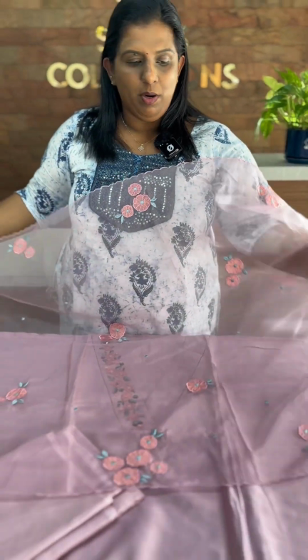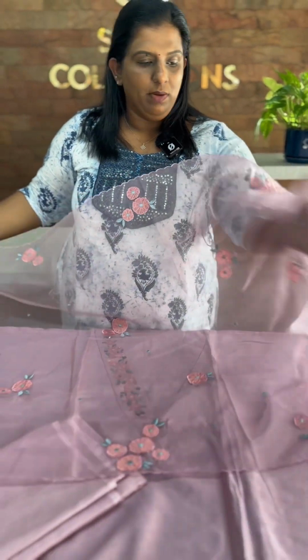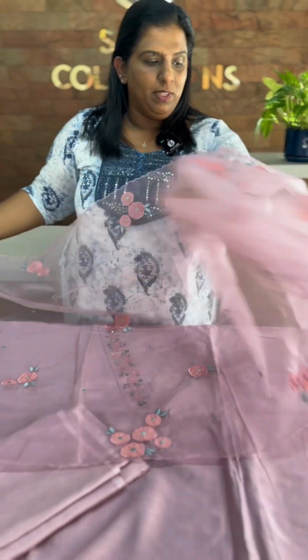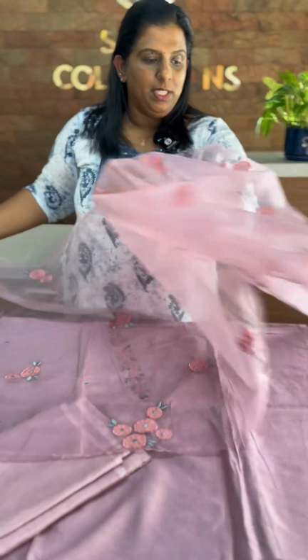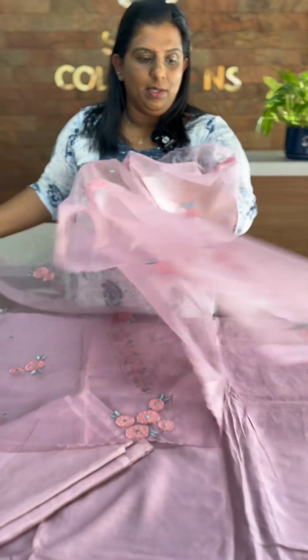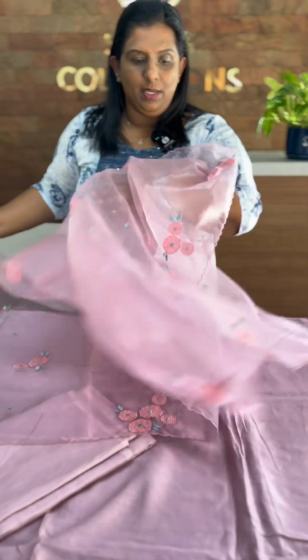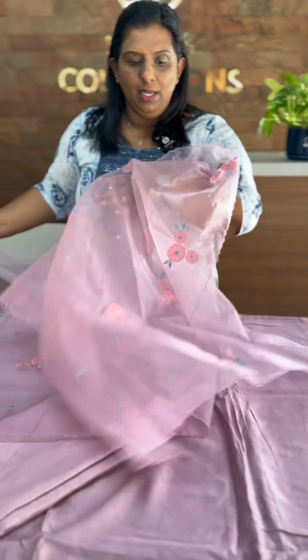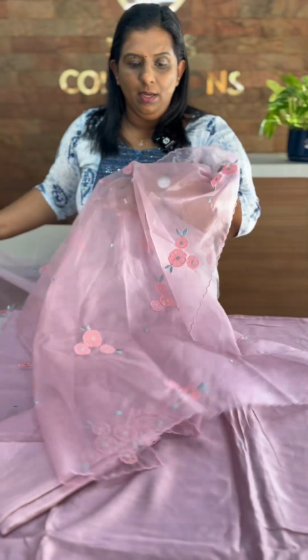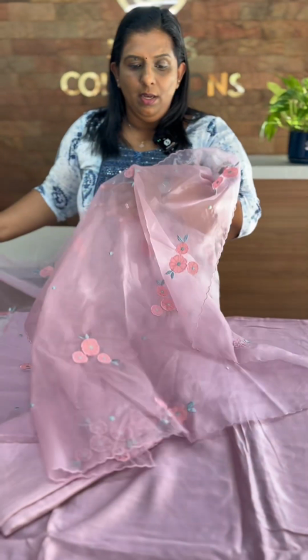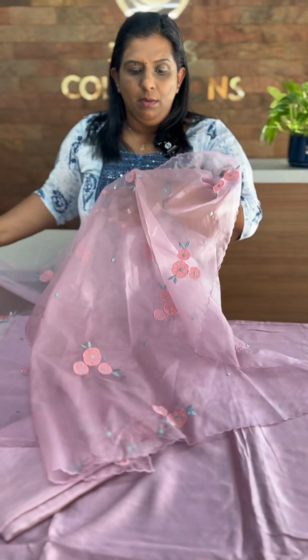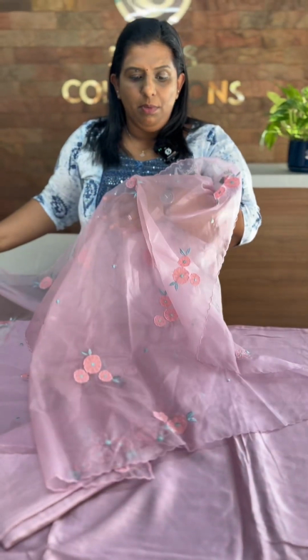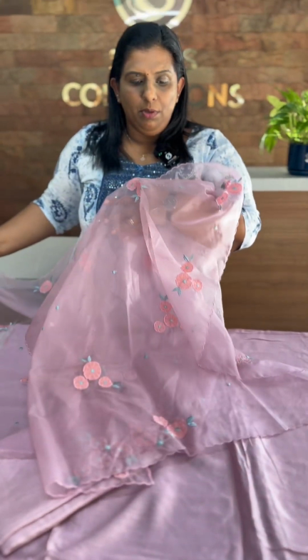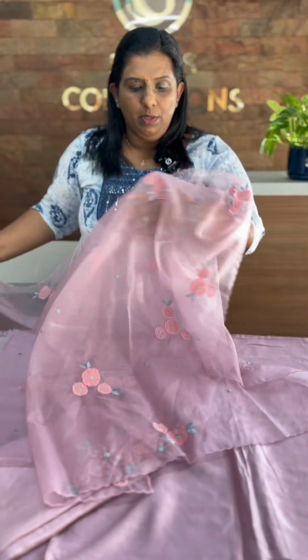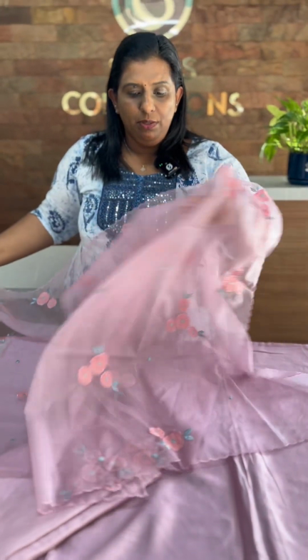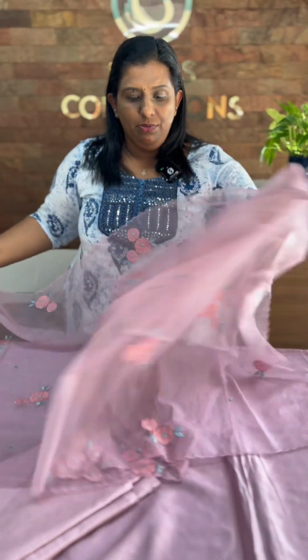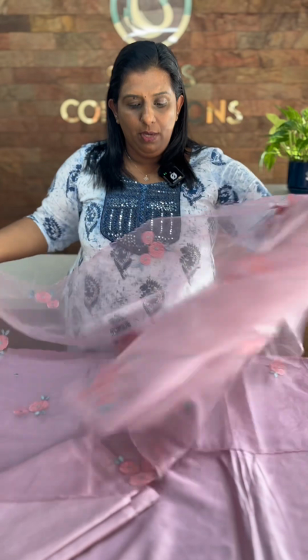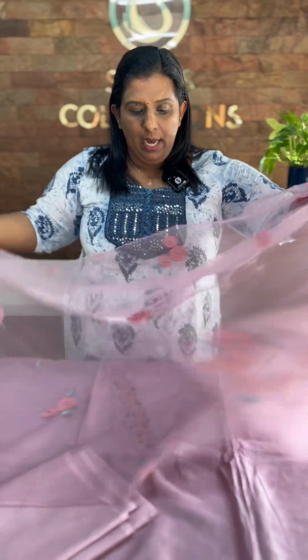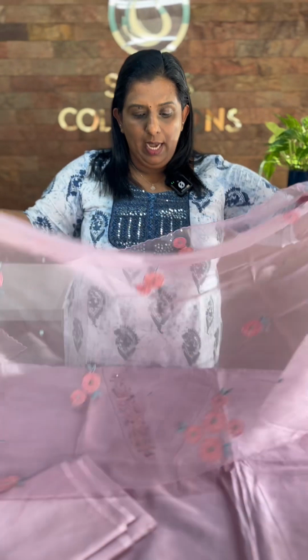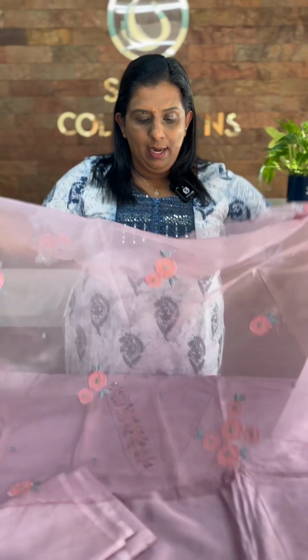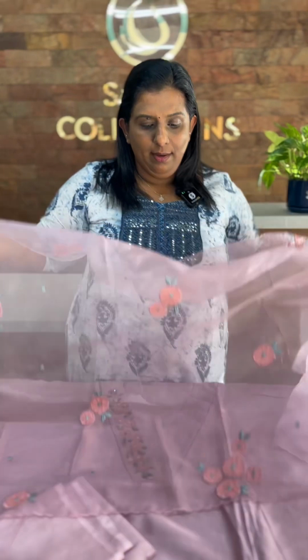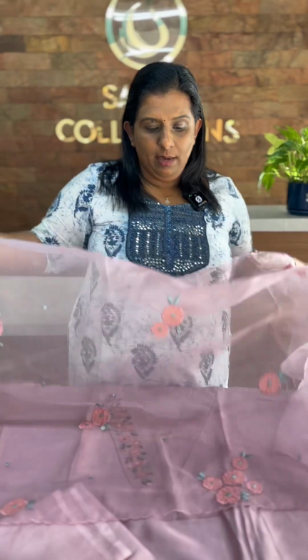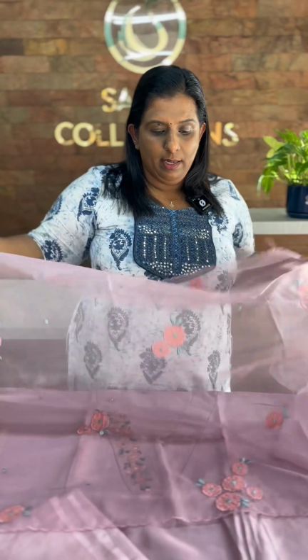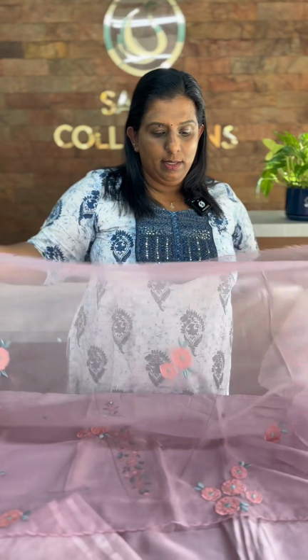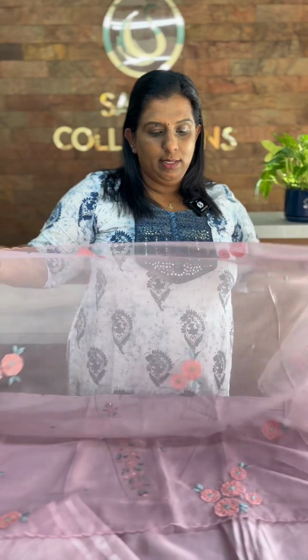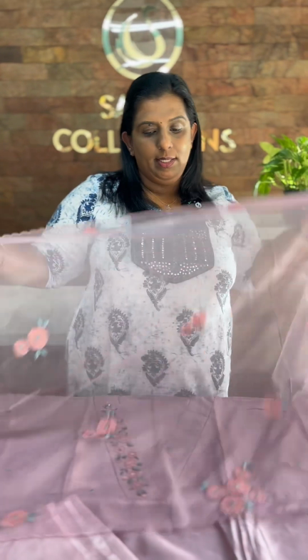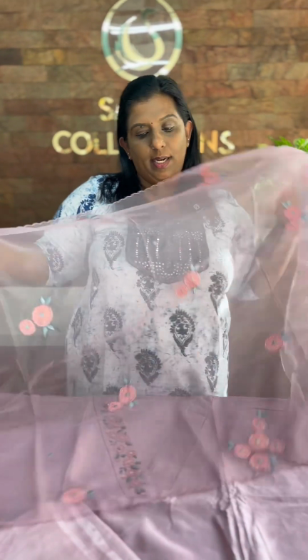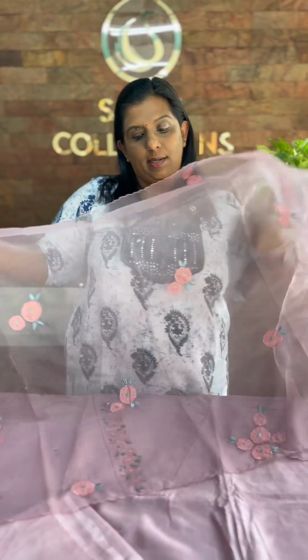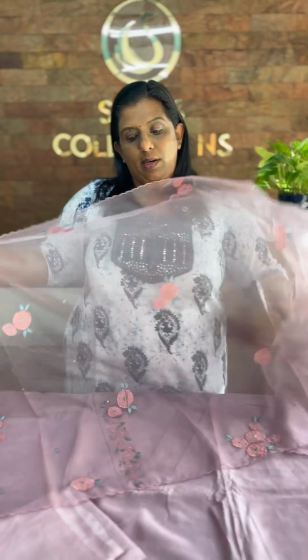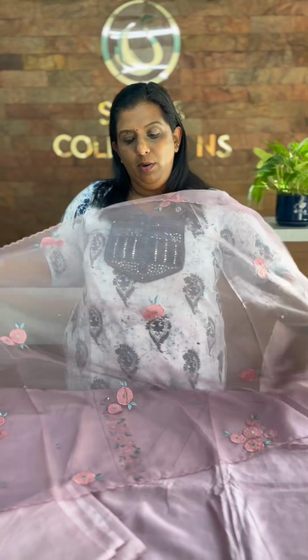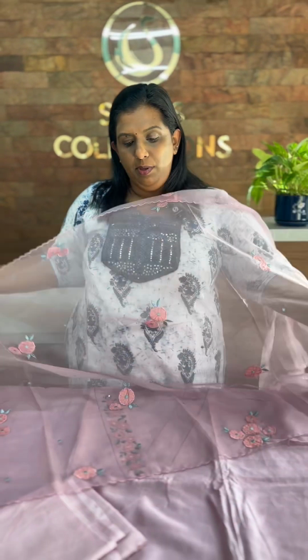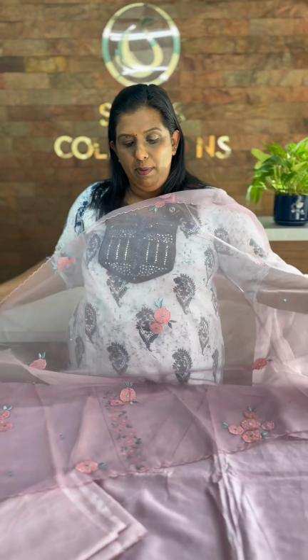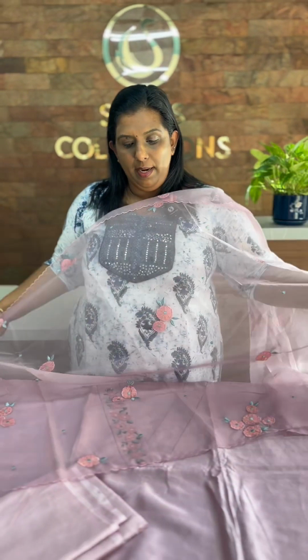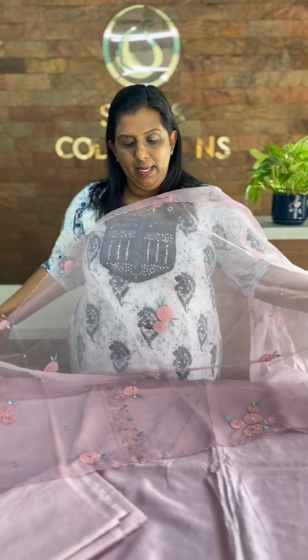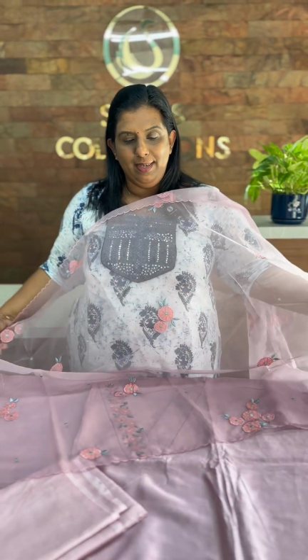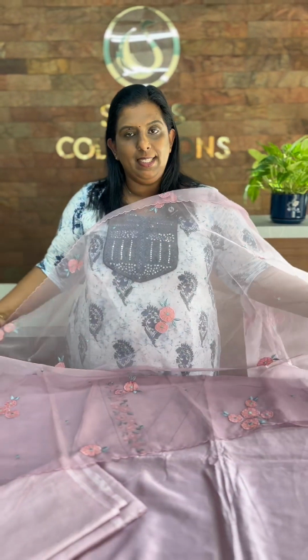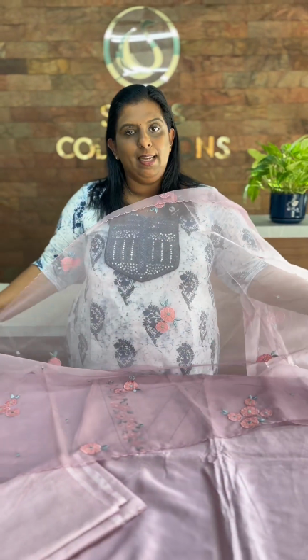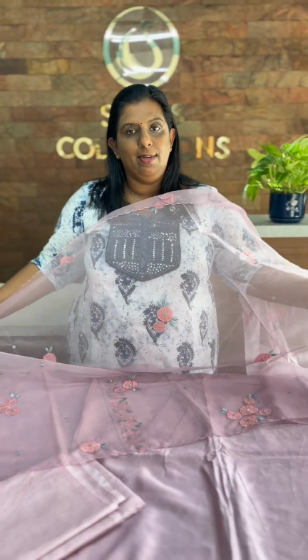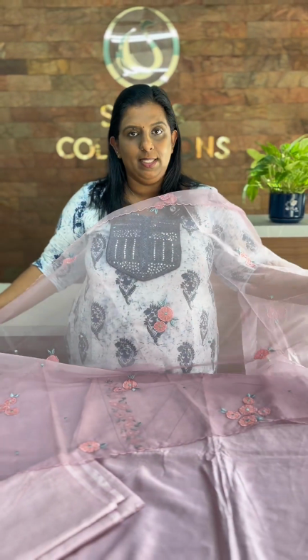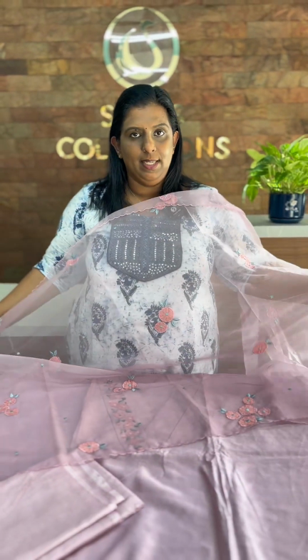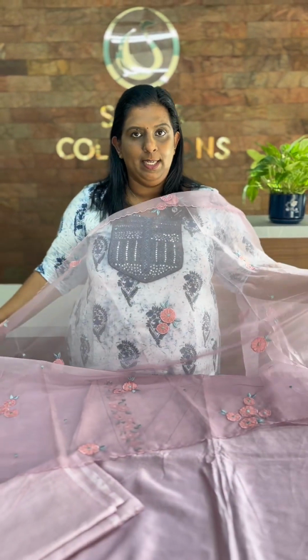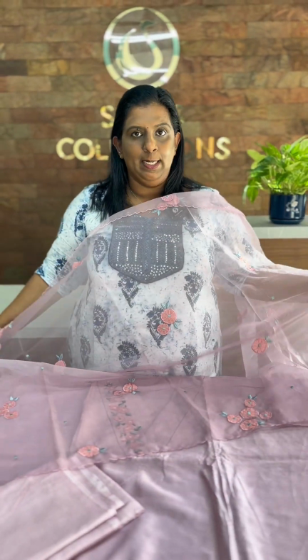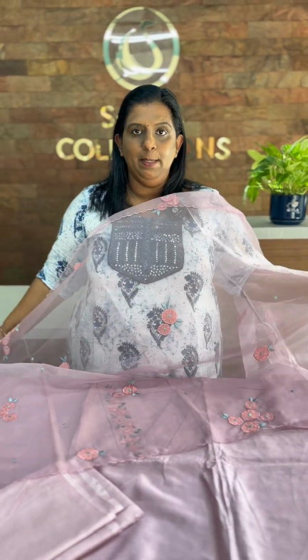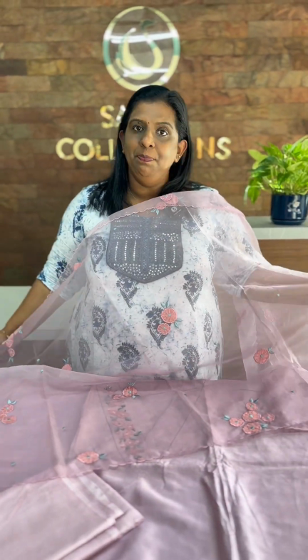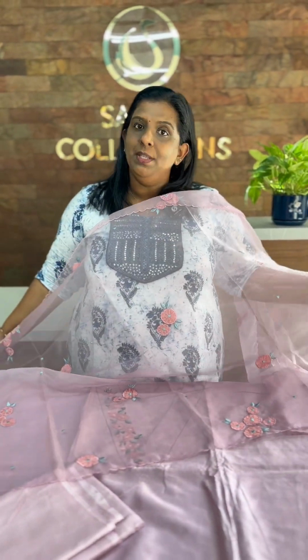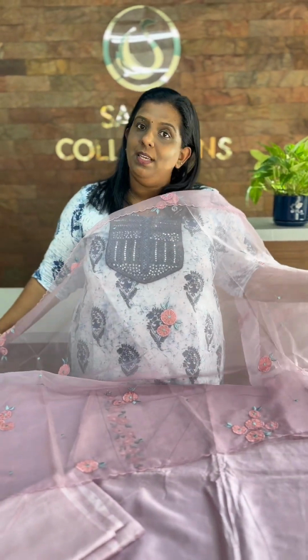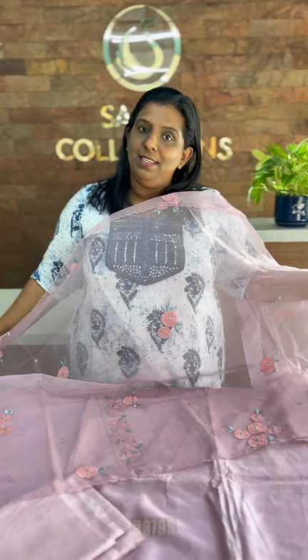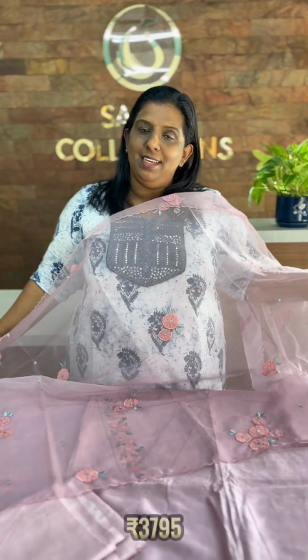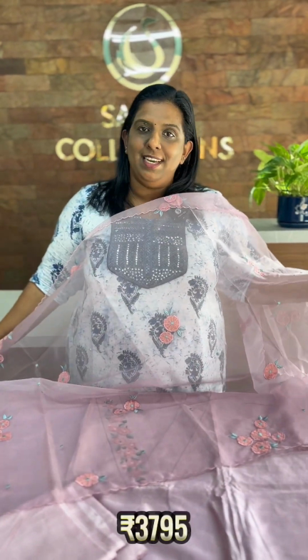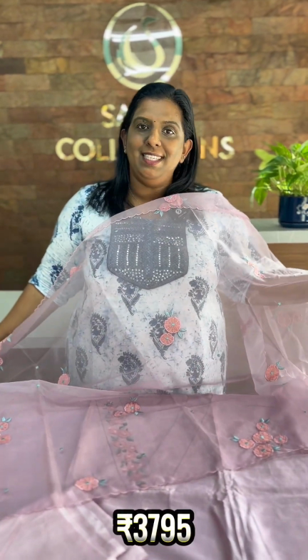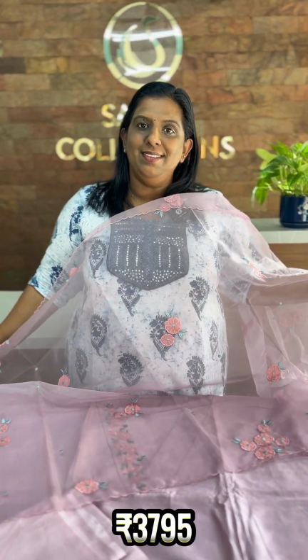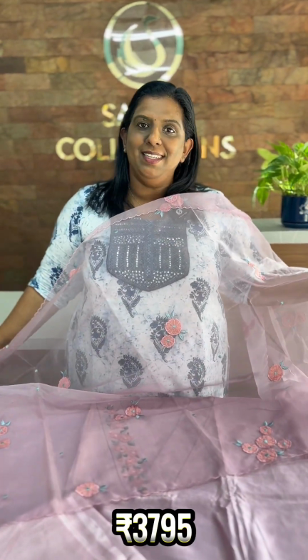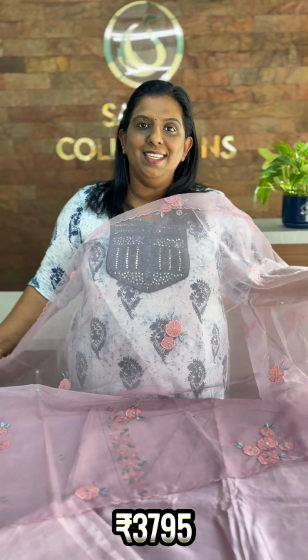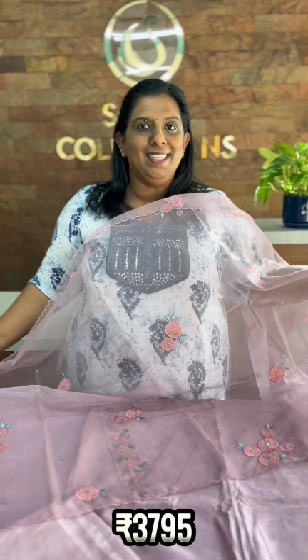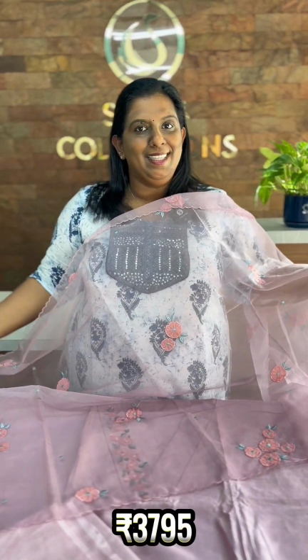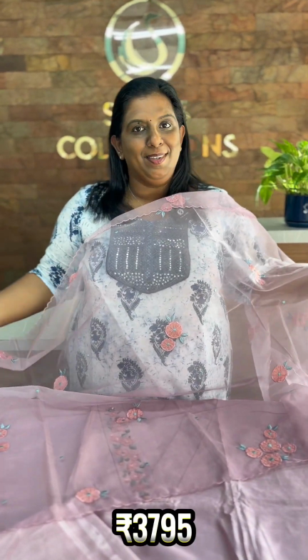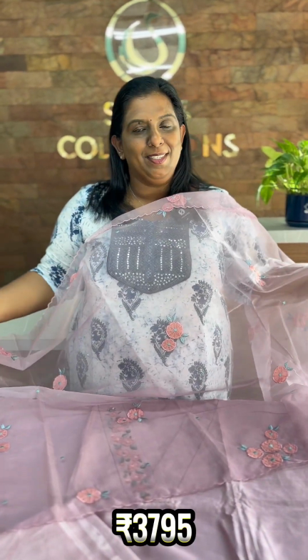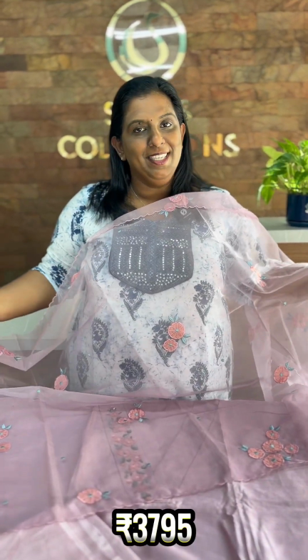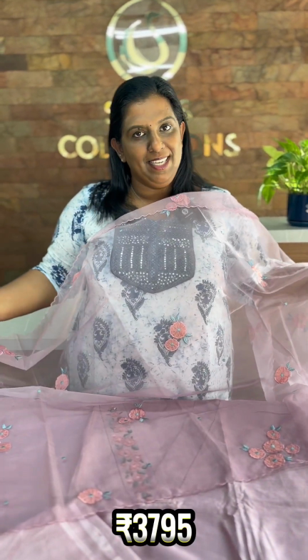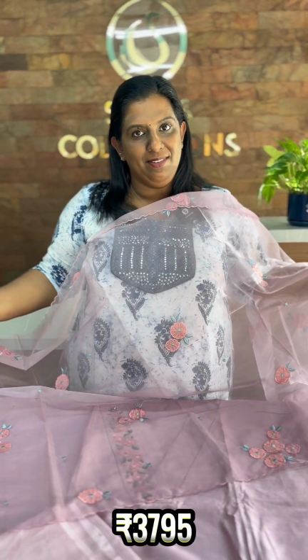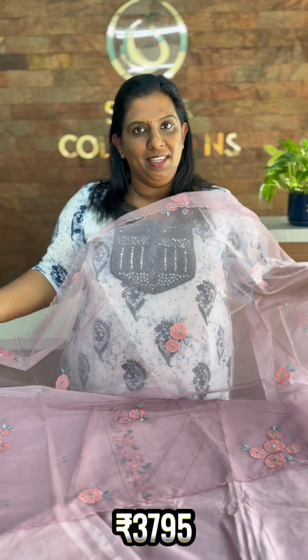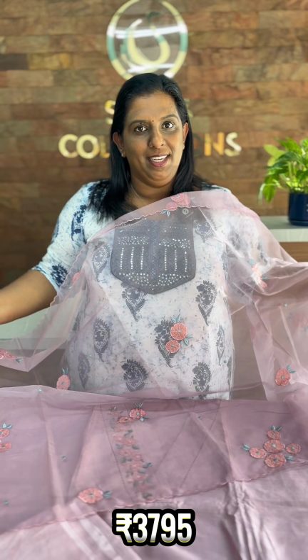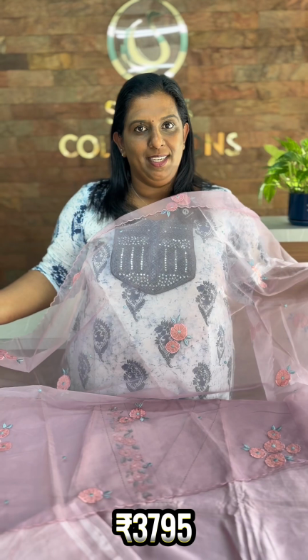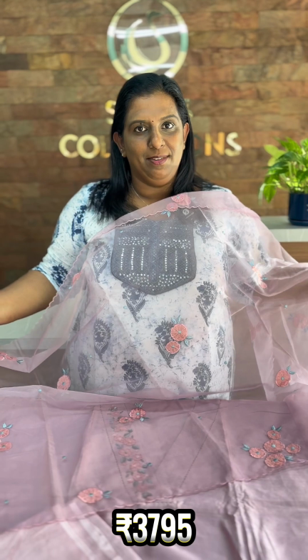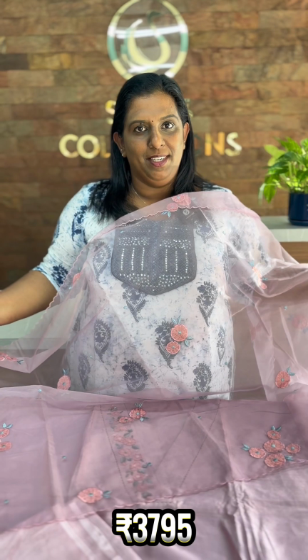It is a beautiful, elegant, and rich color. The price is ₹3,795.